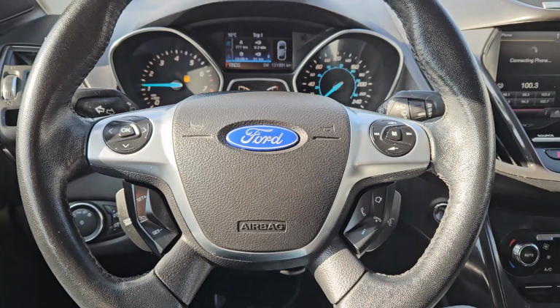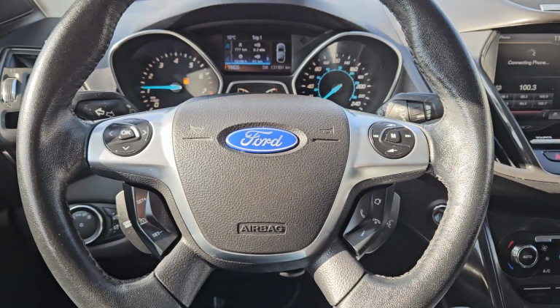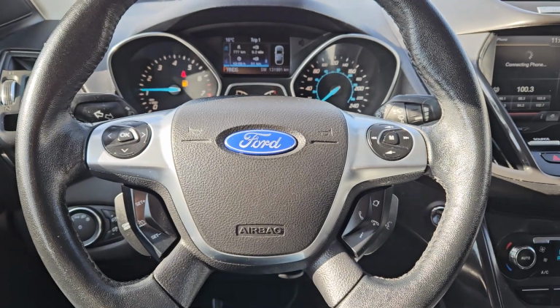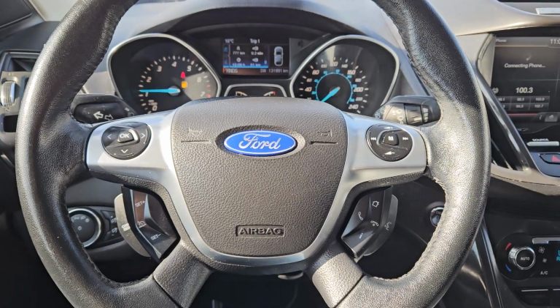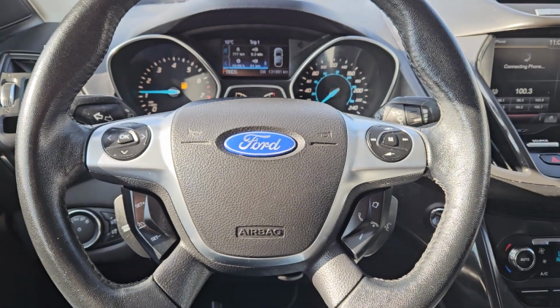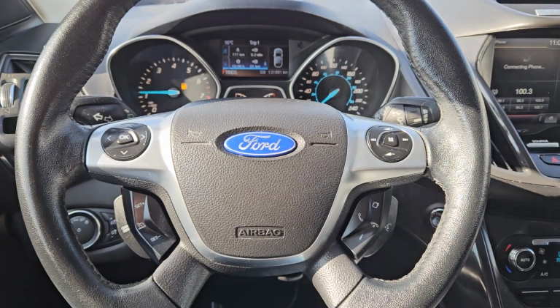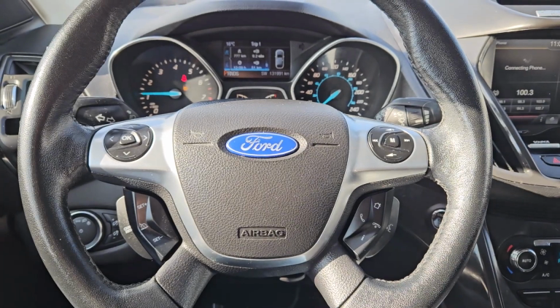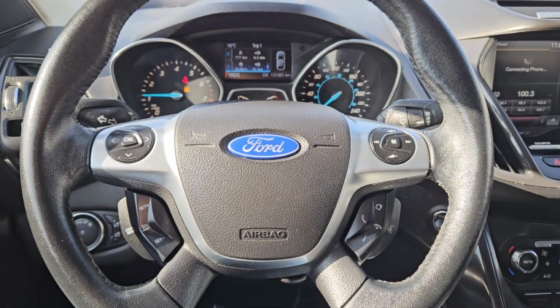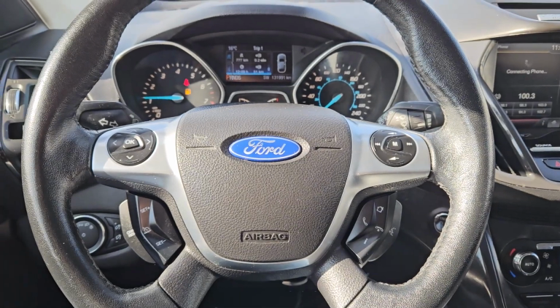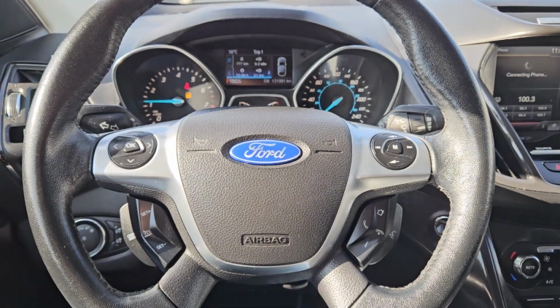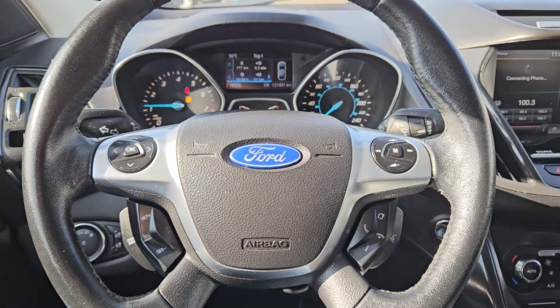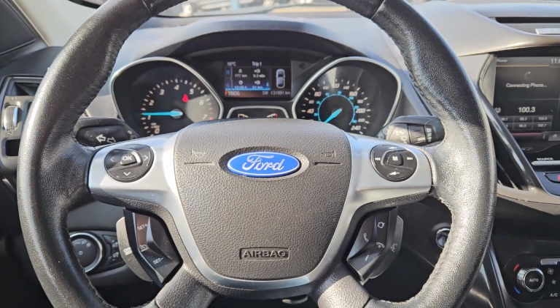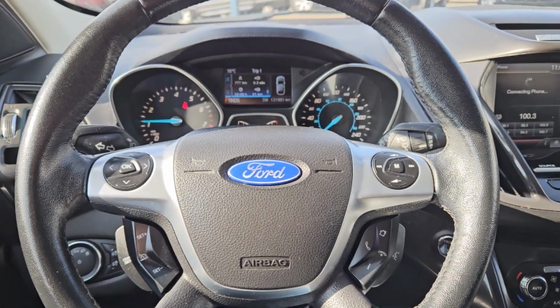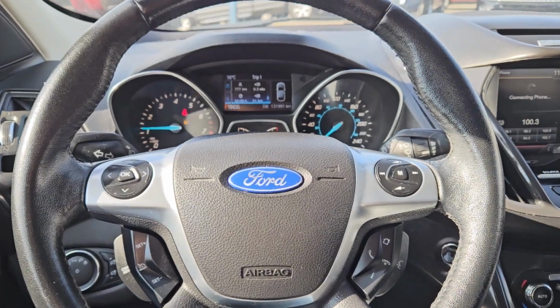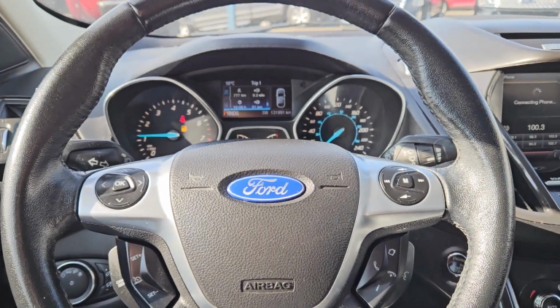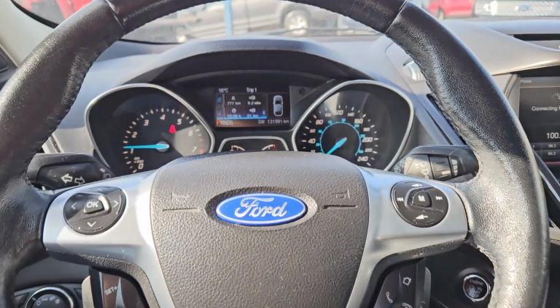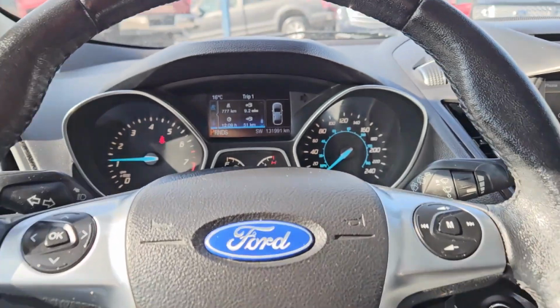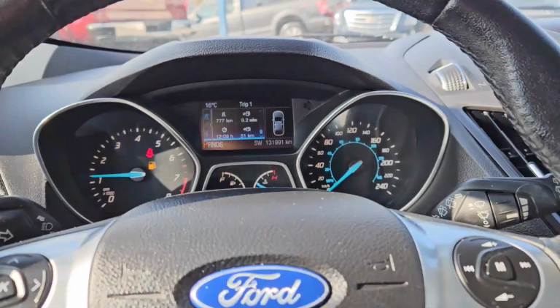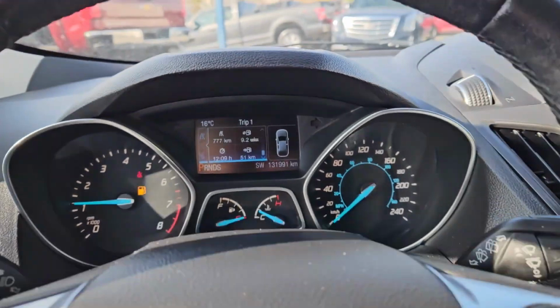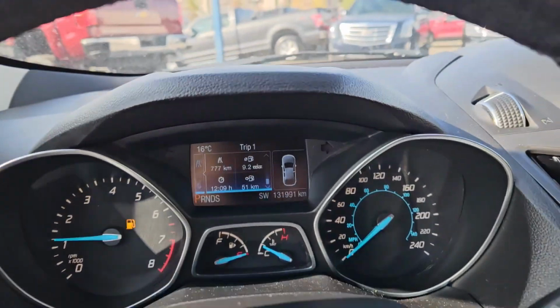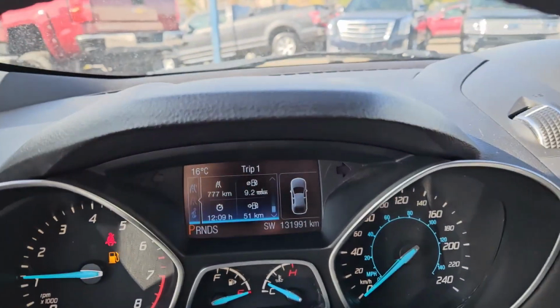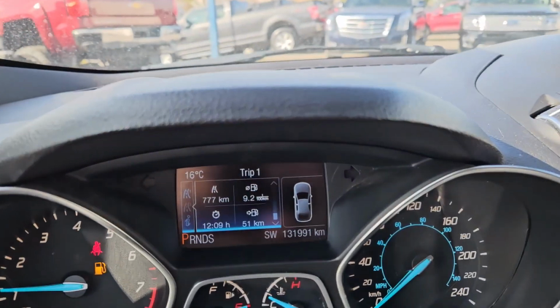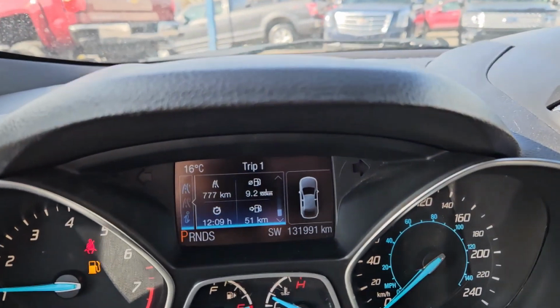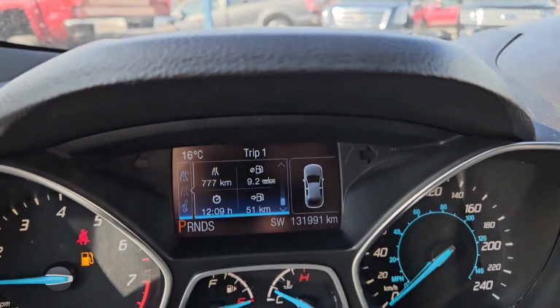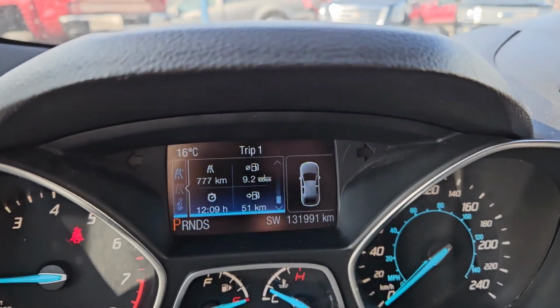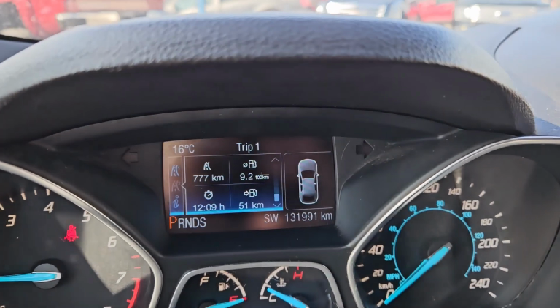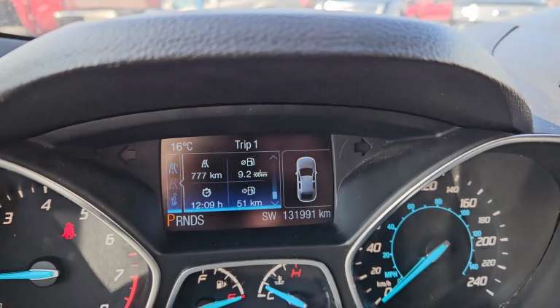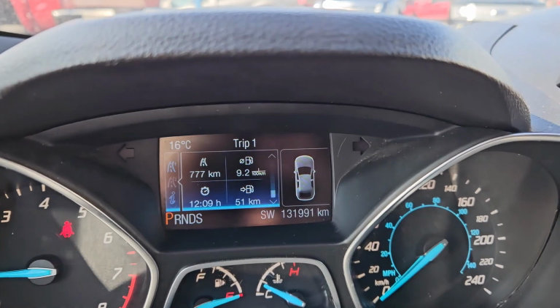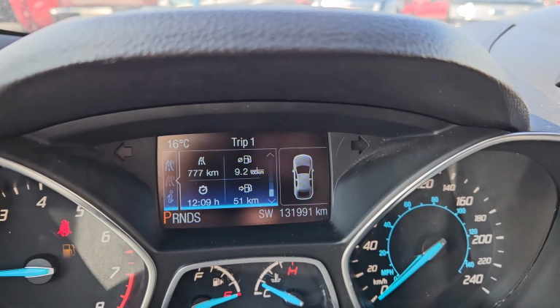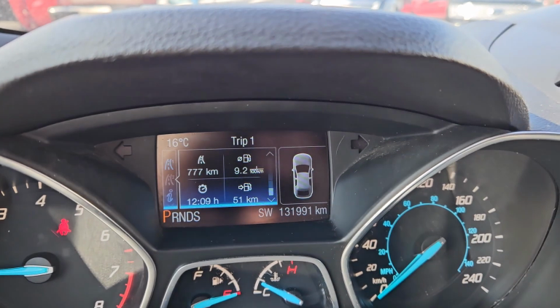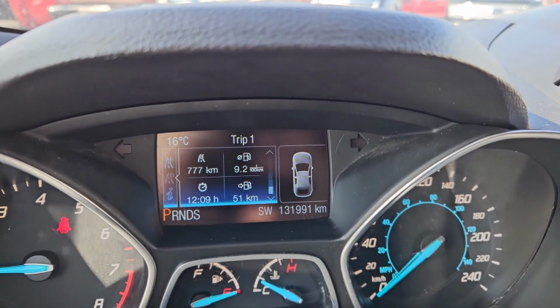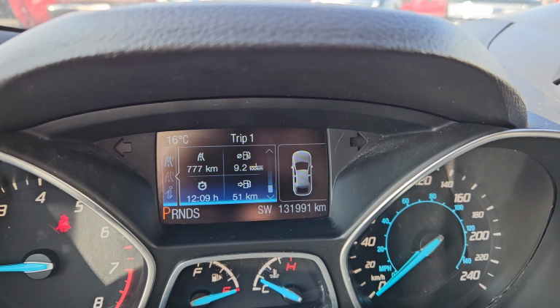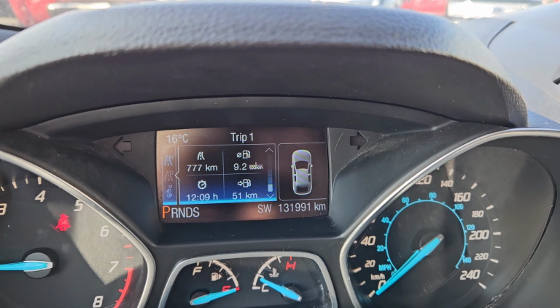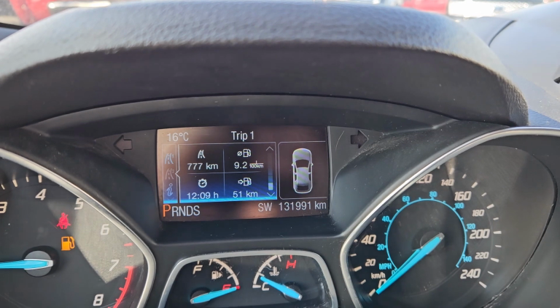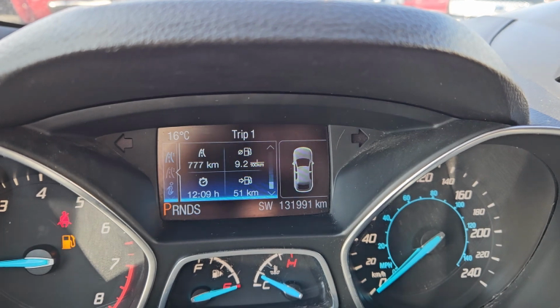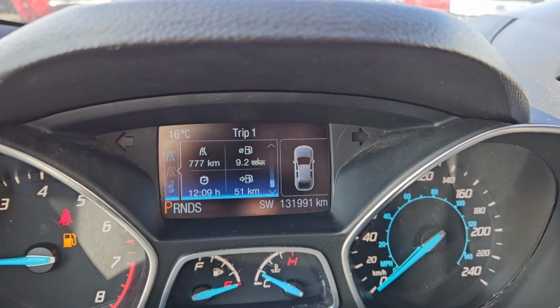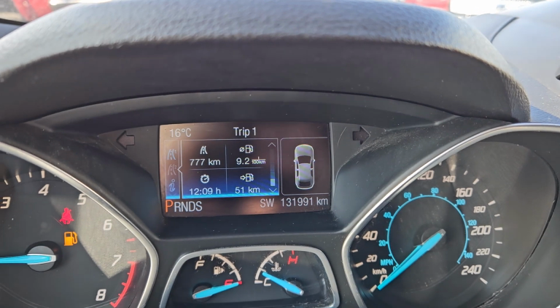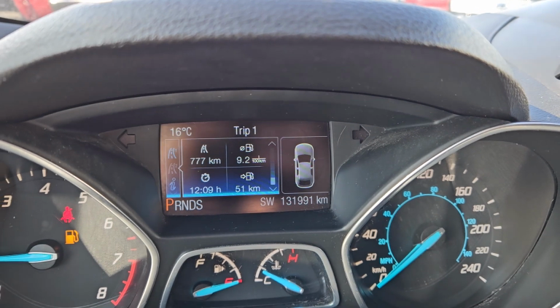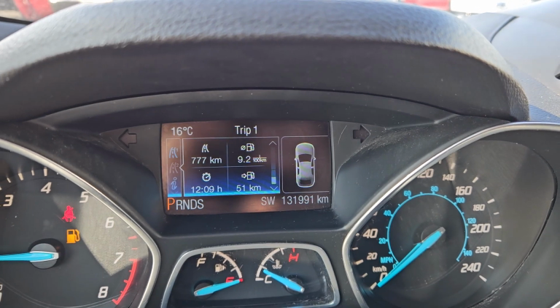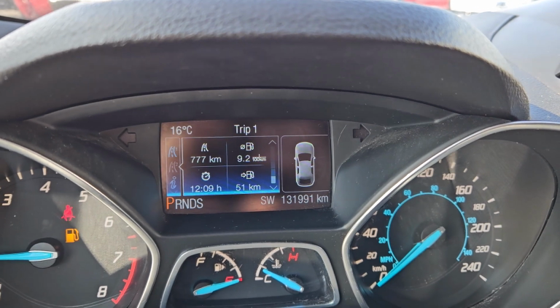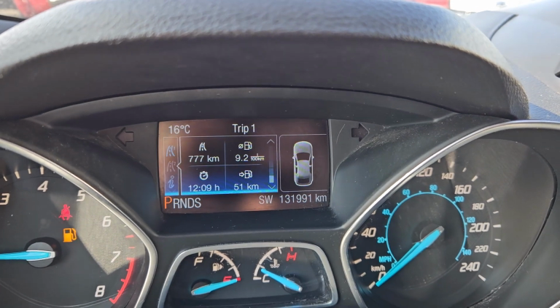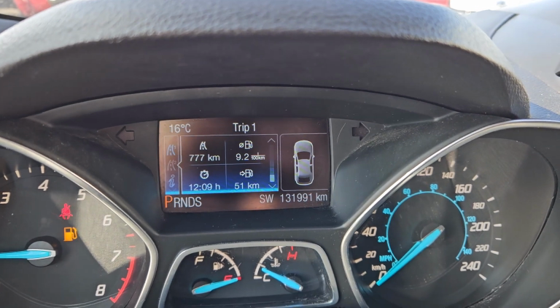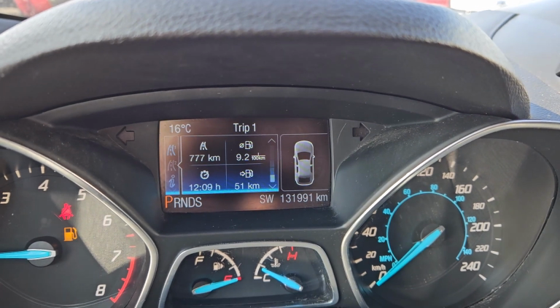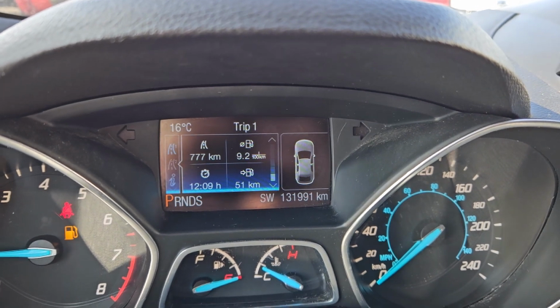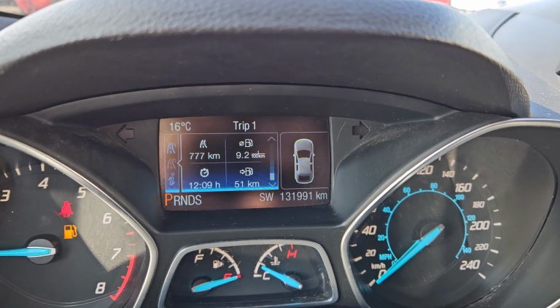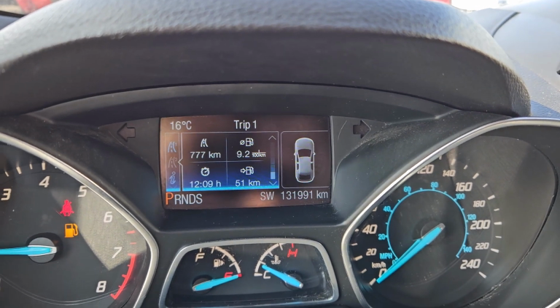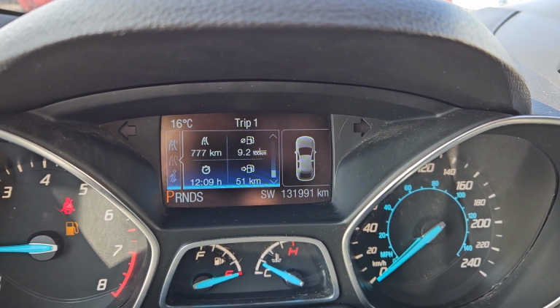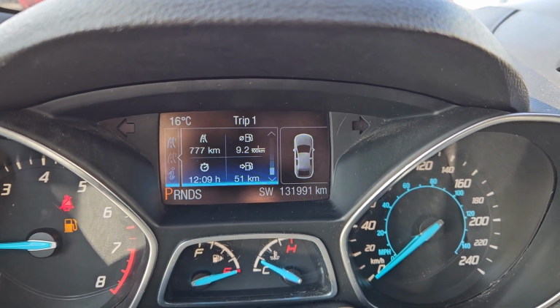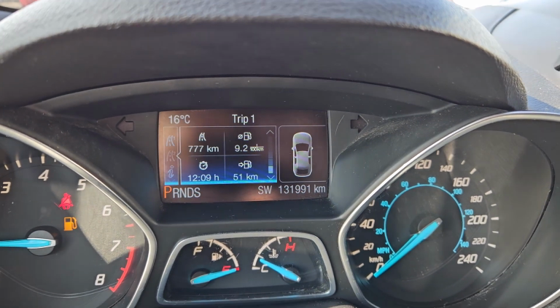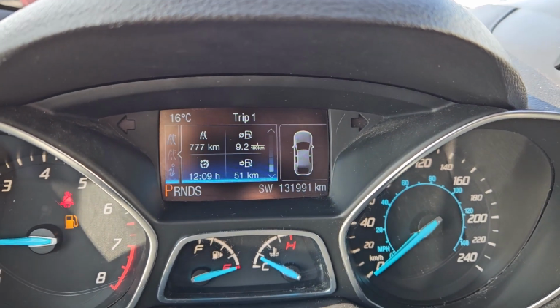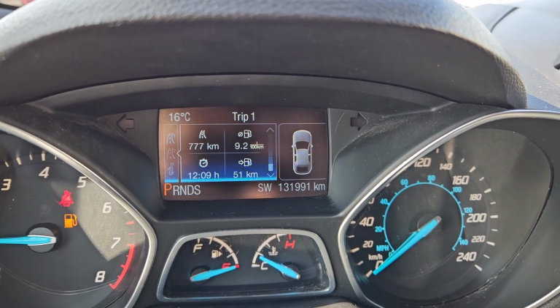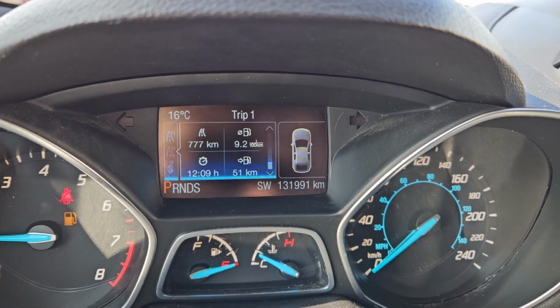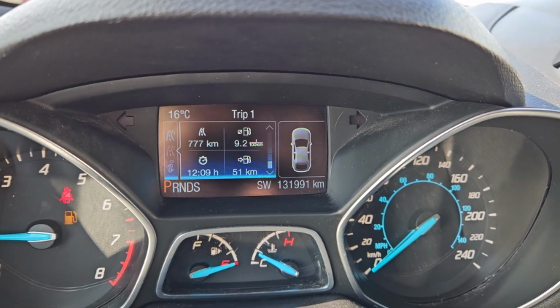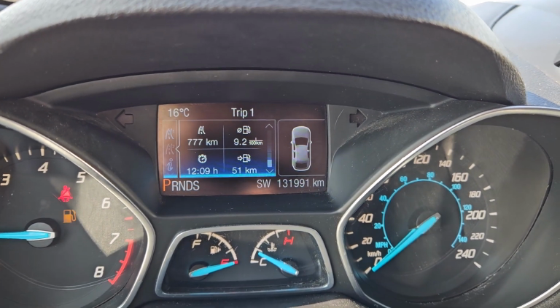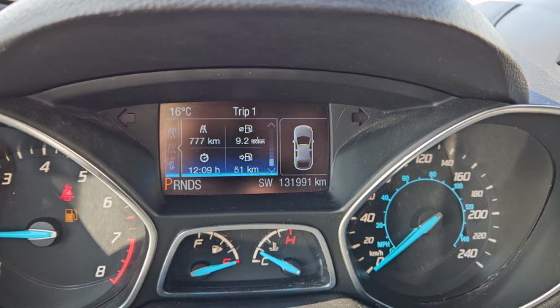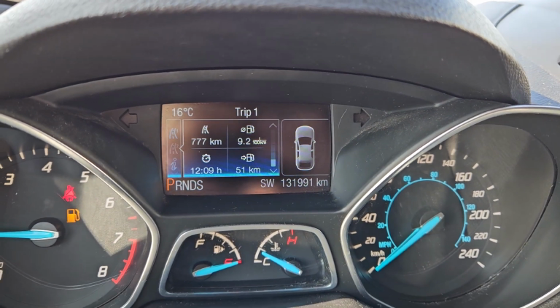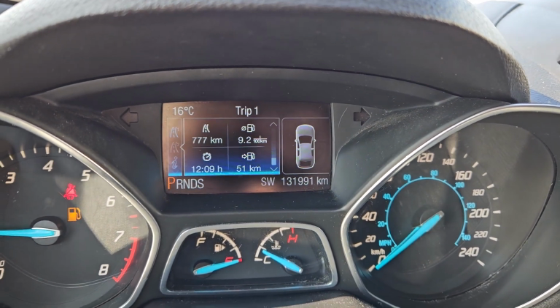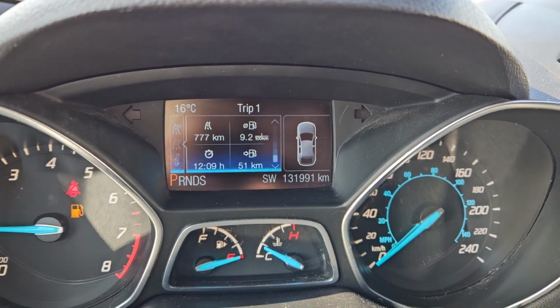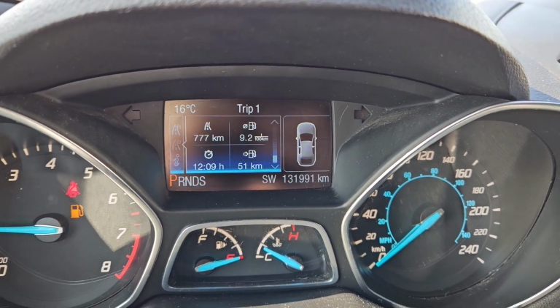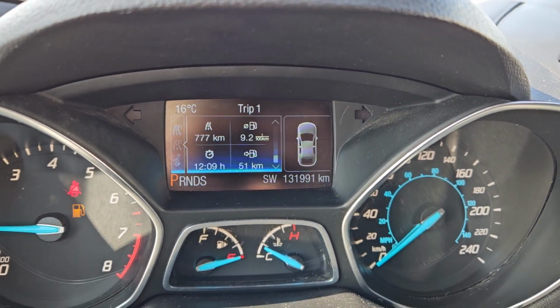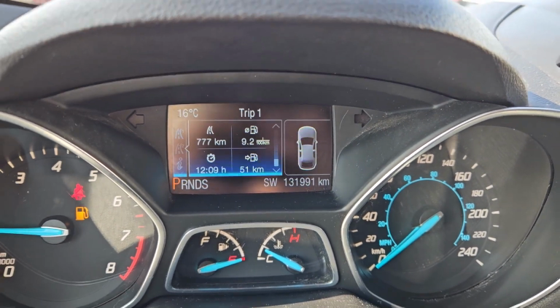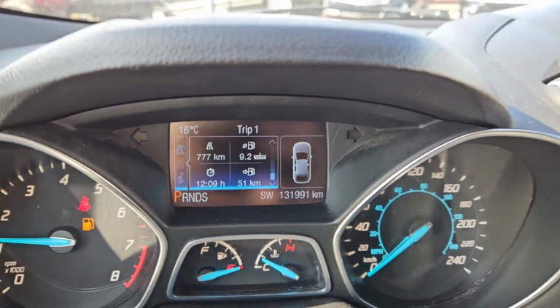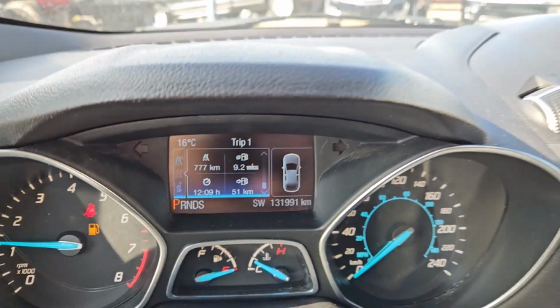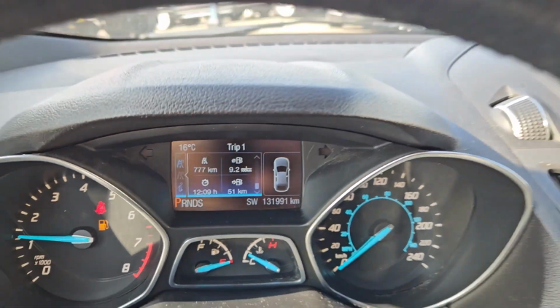Sitting in the vehicle while it's running, you can see it's sitting at 131,991 kilometers.